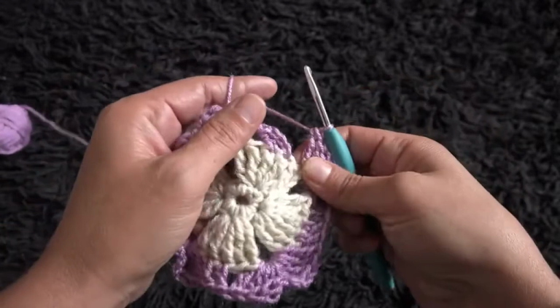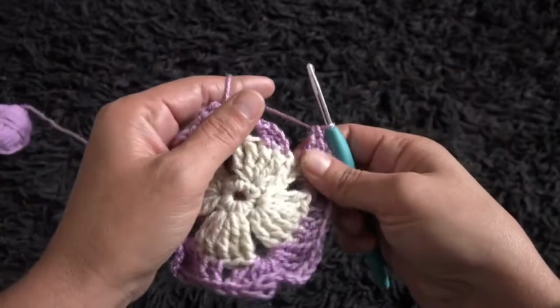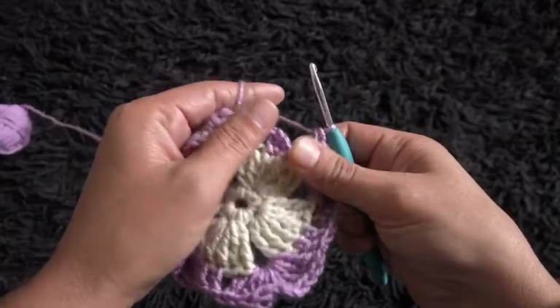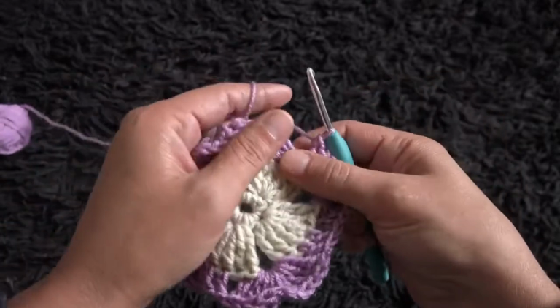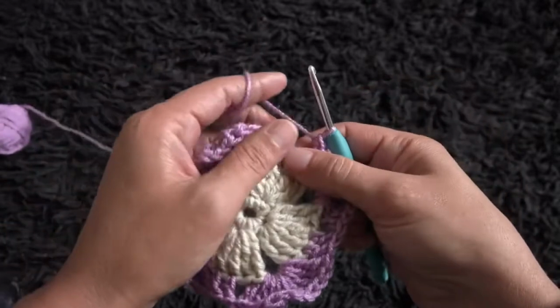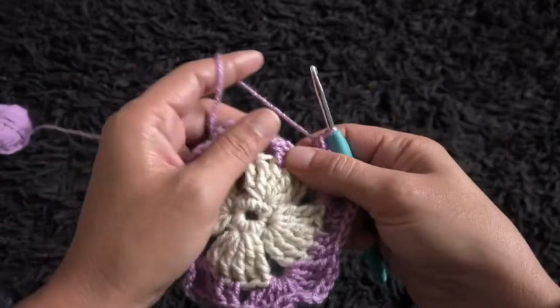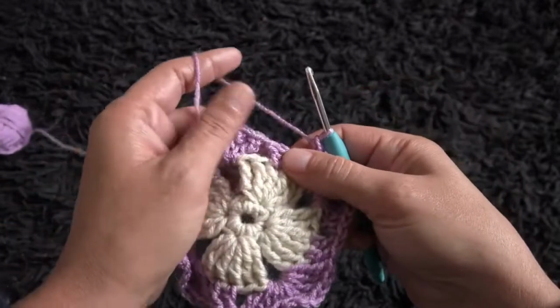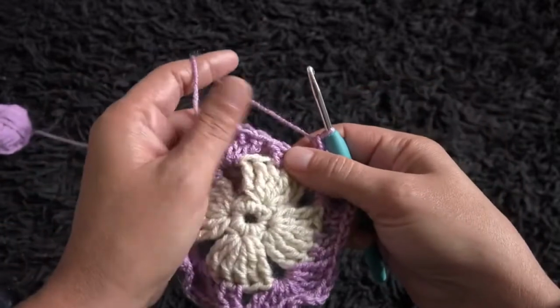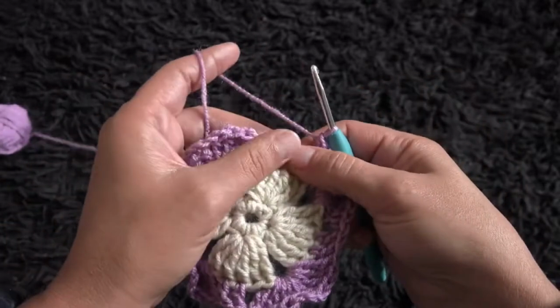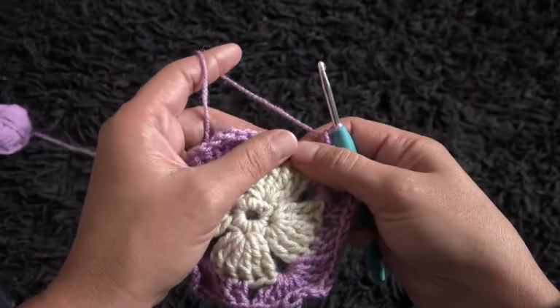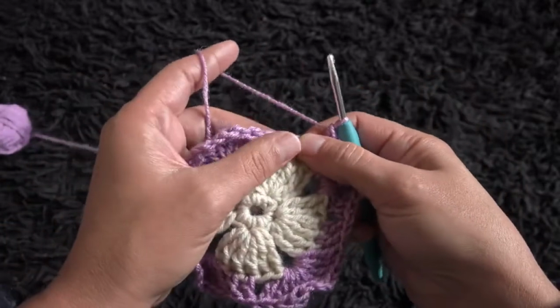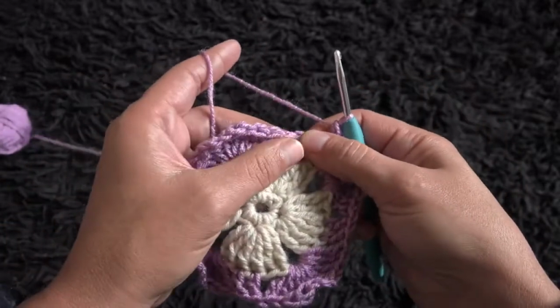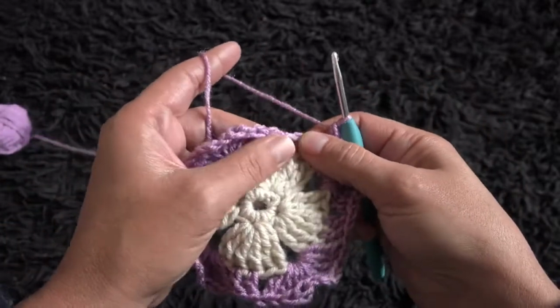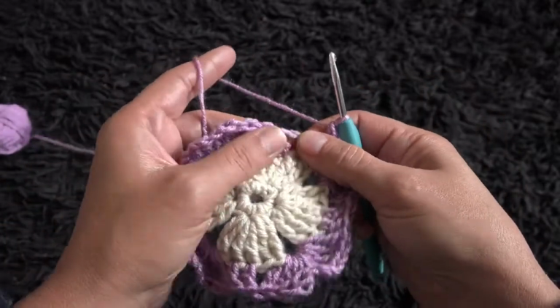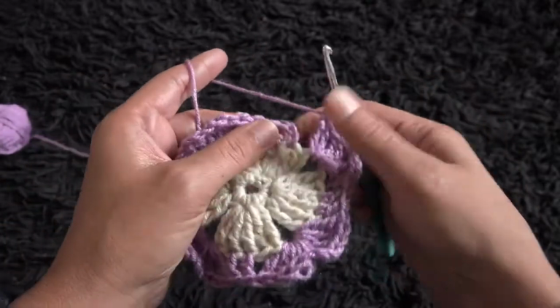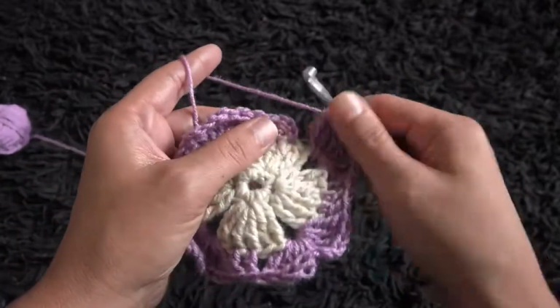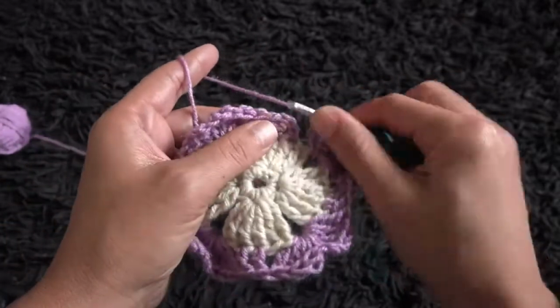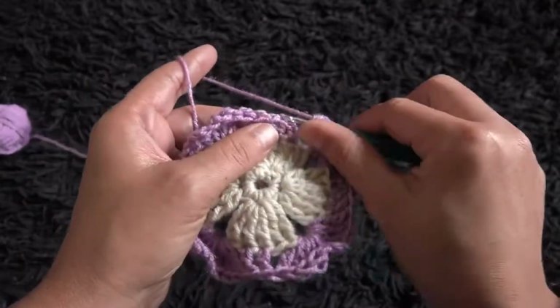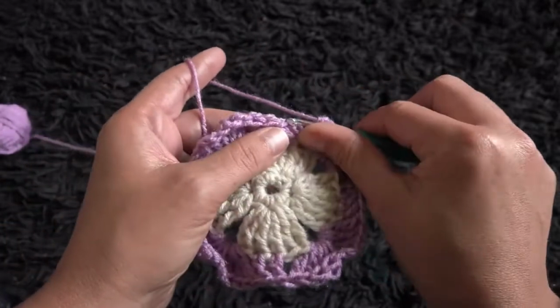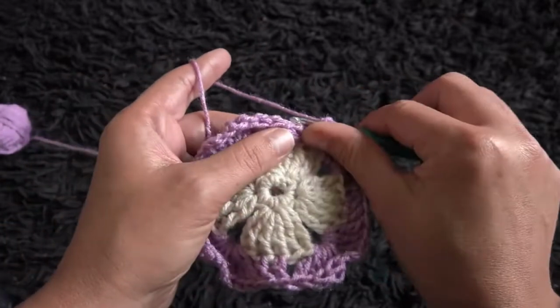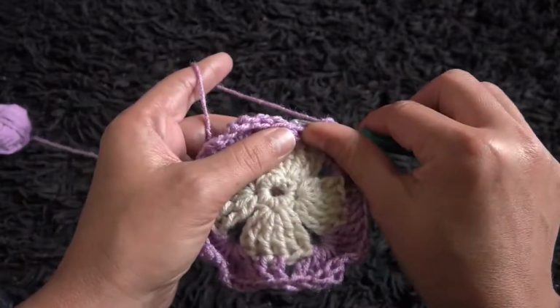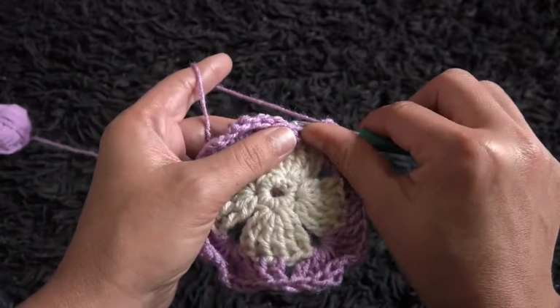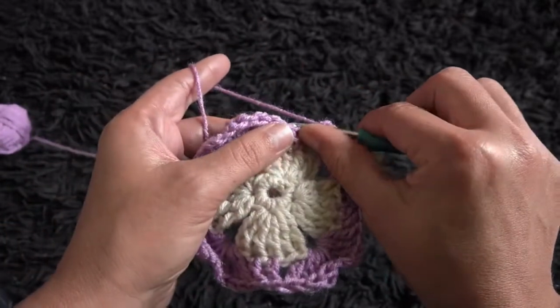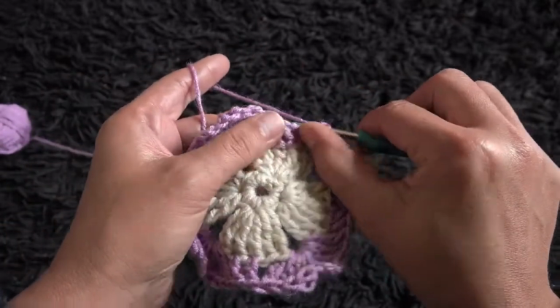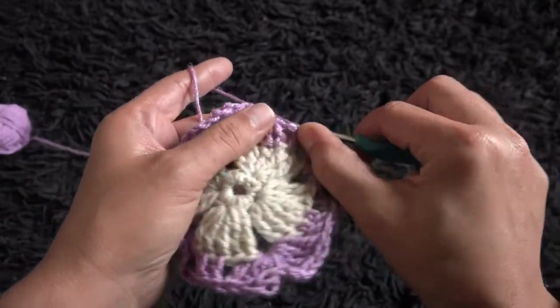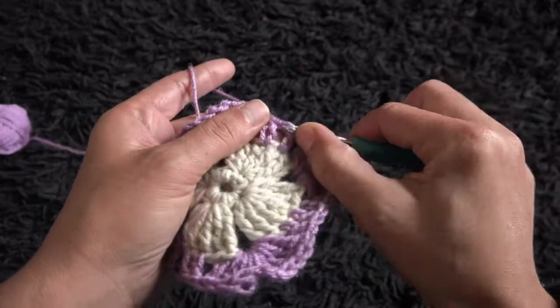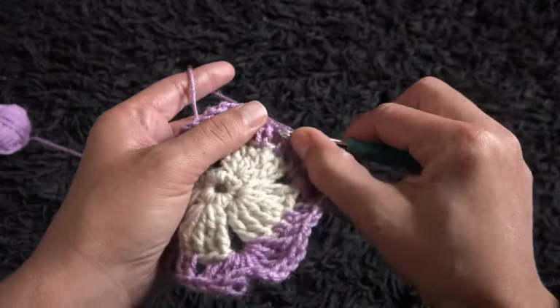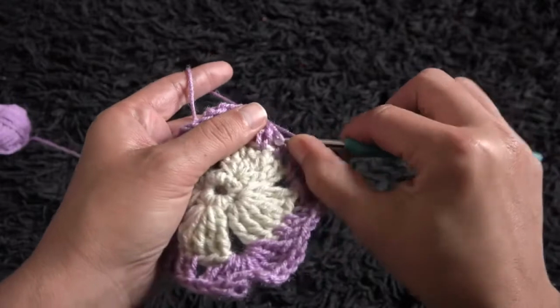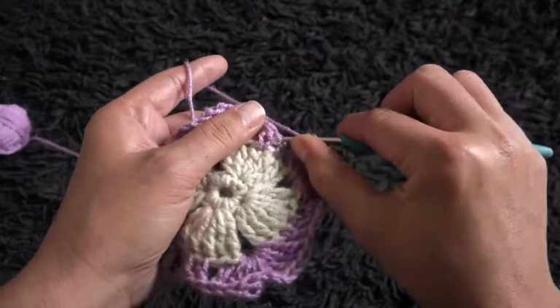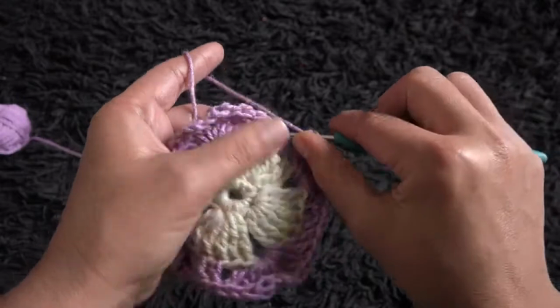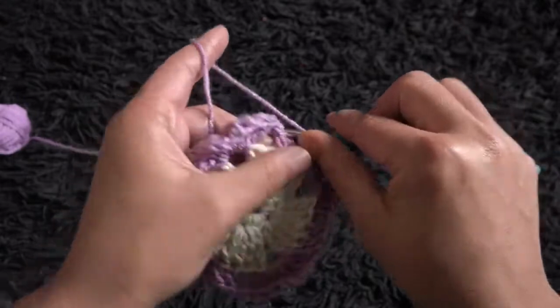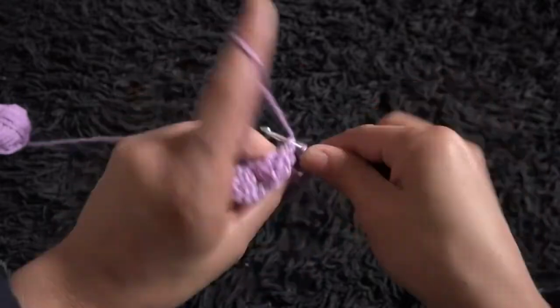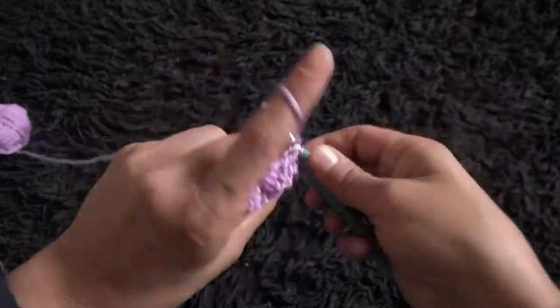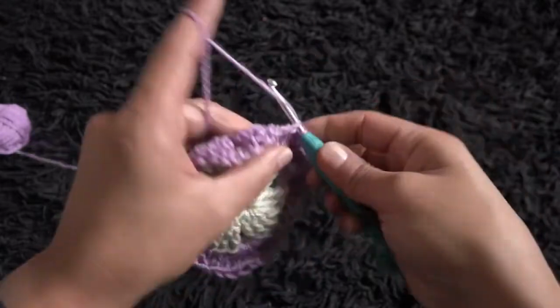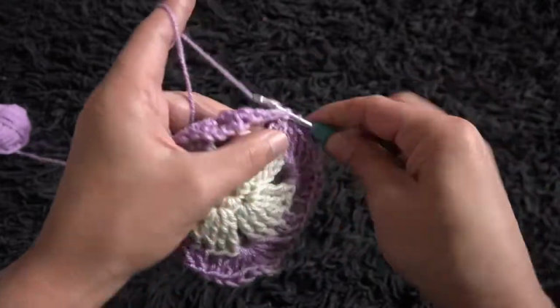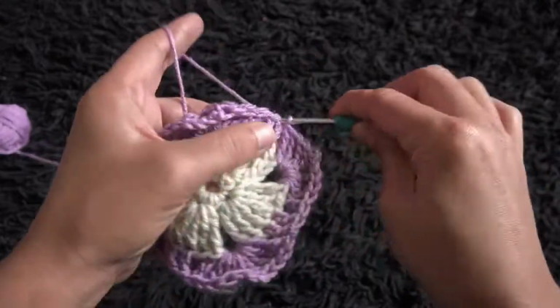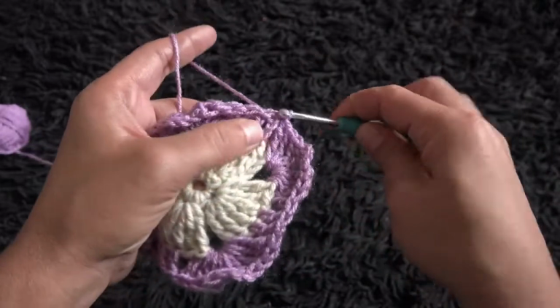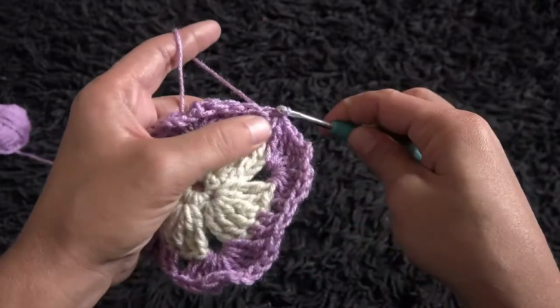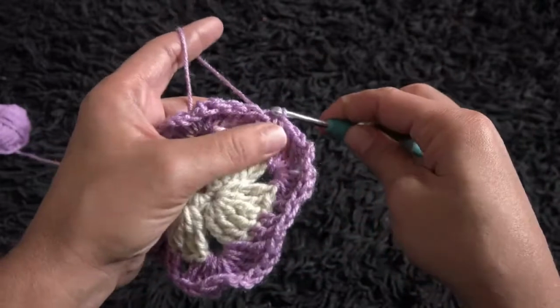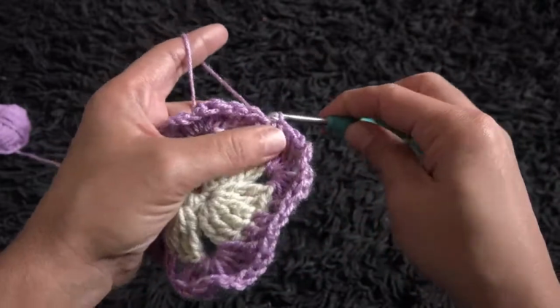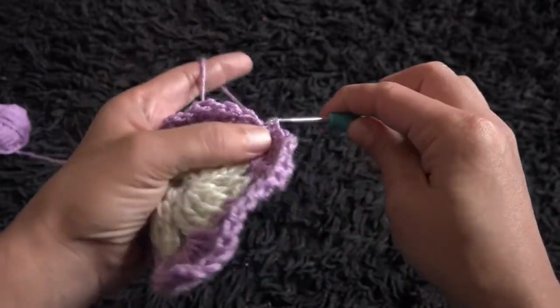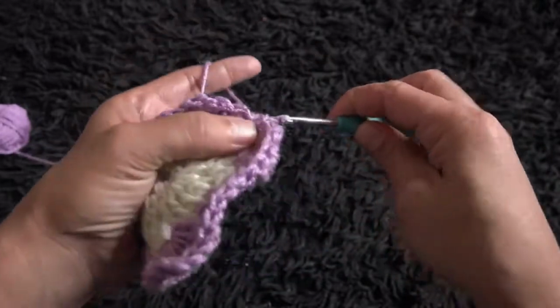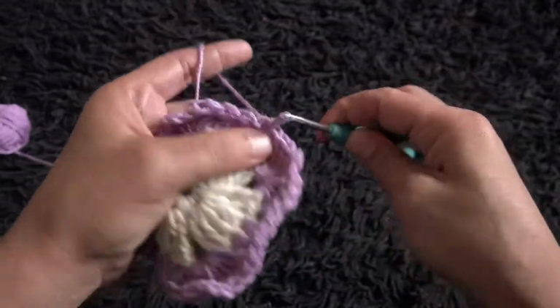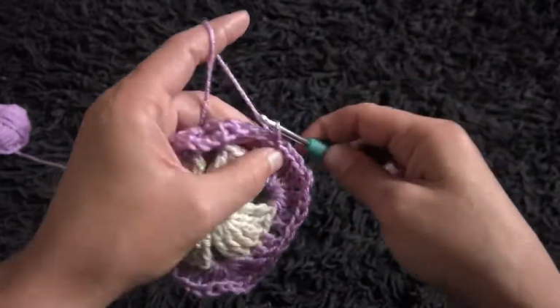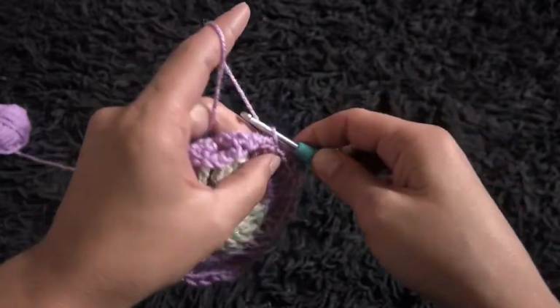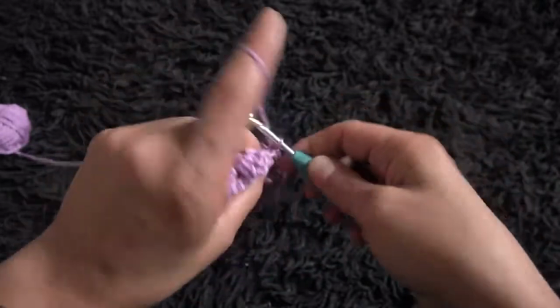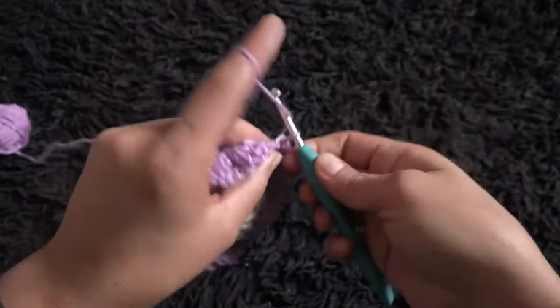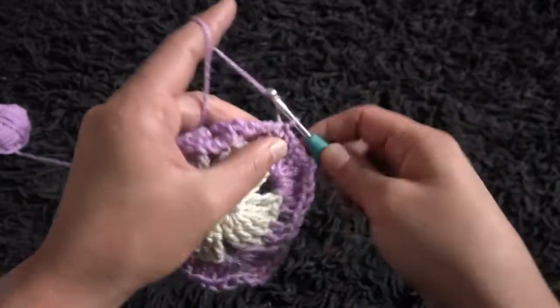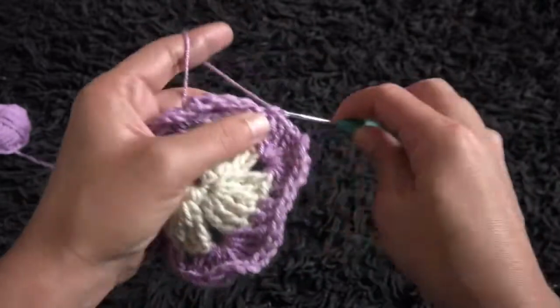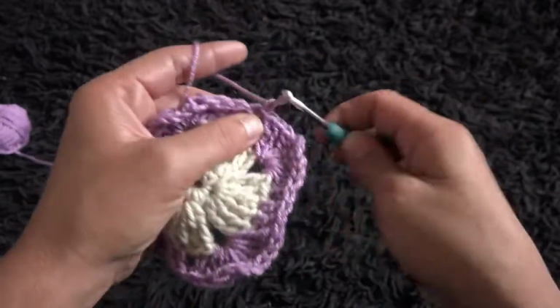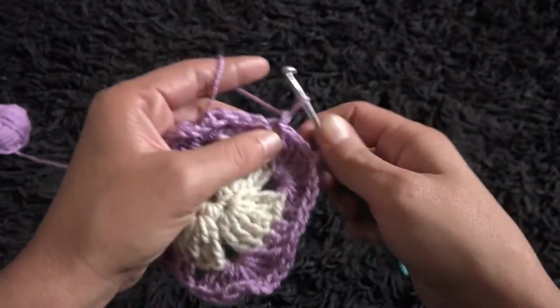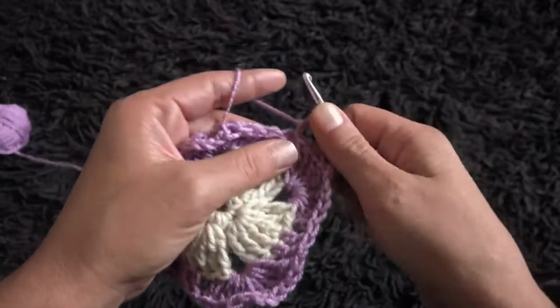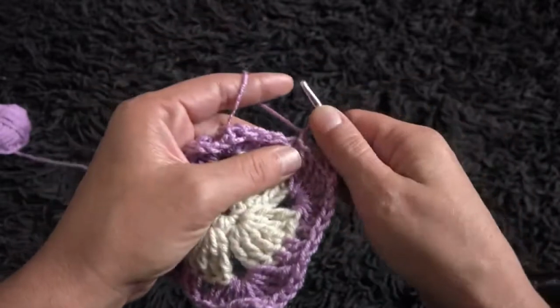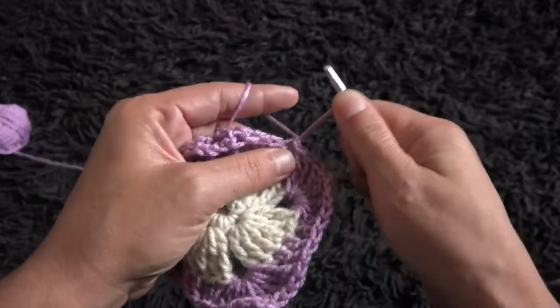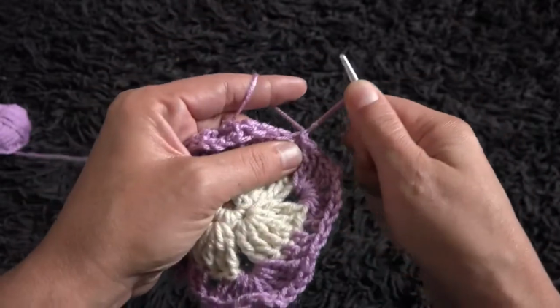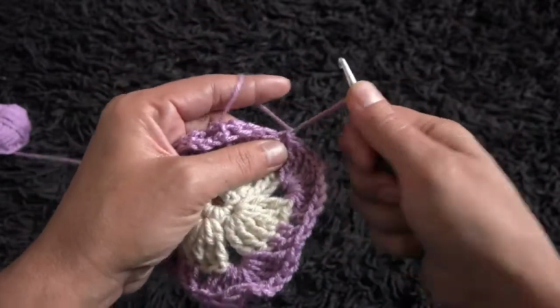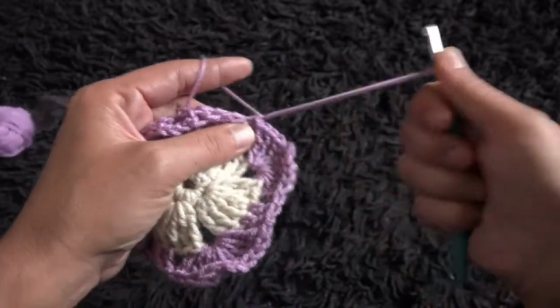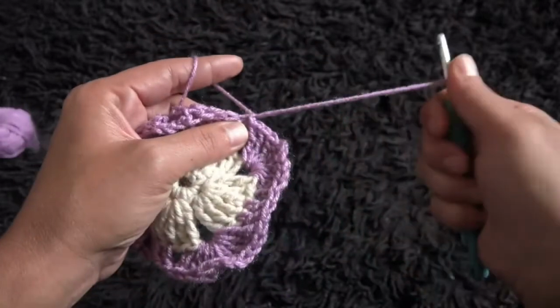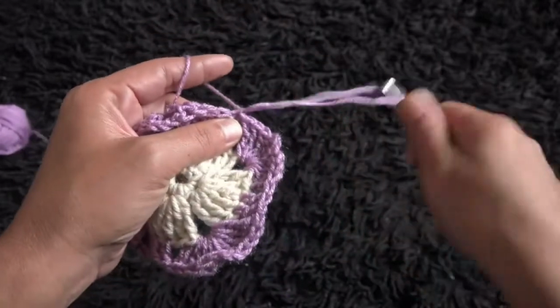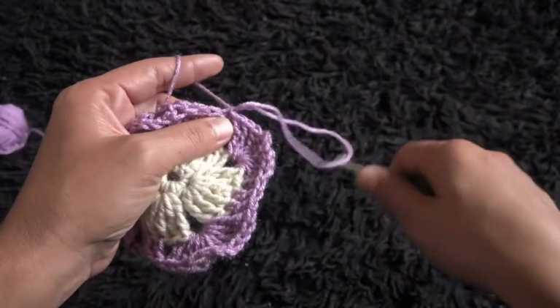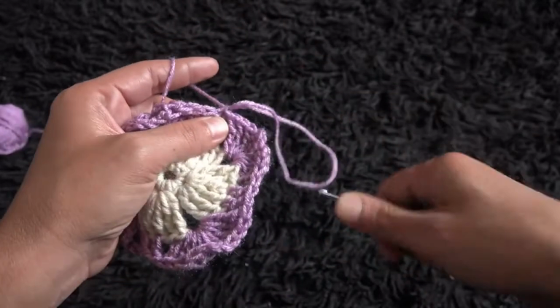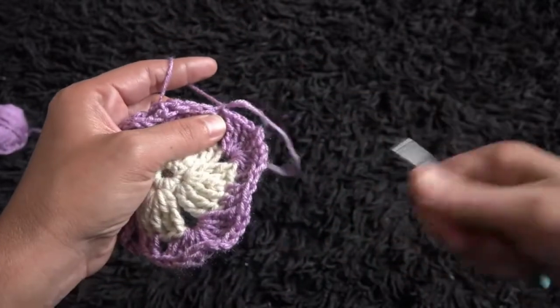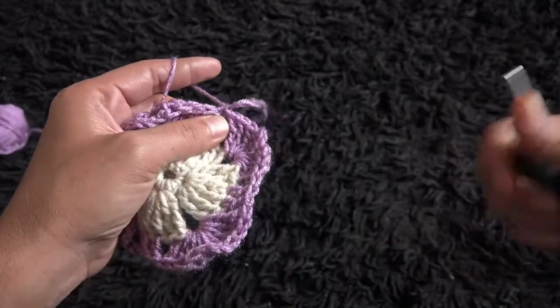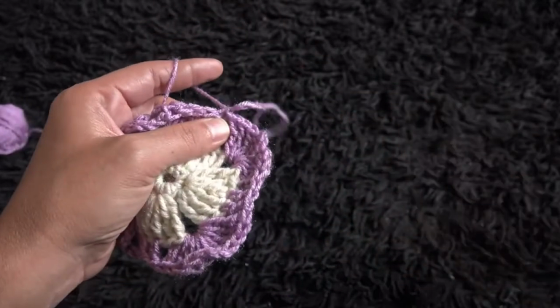To complete row 3, right here through the third chain I'll make a slip stitch. I'll chain 1, then cut this yarn.